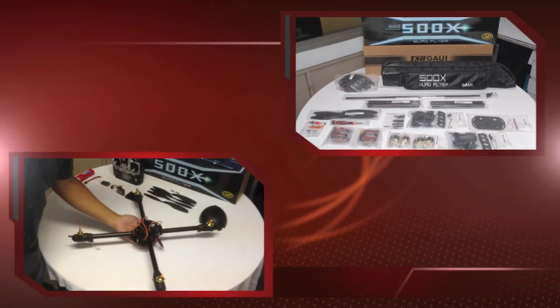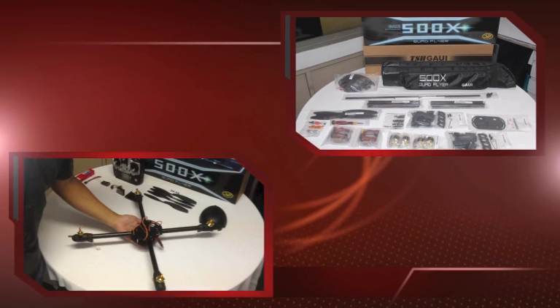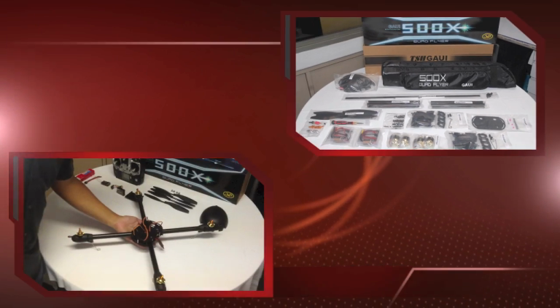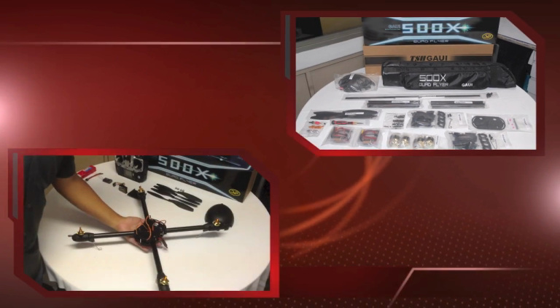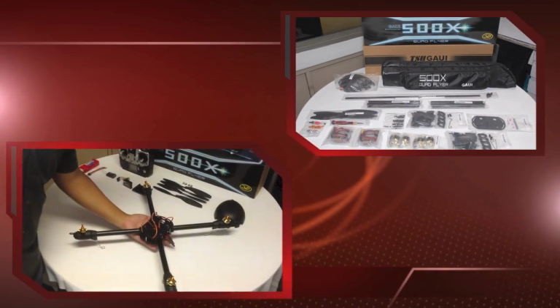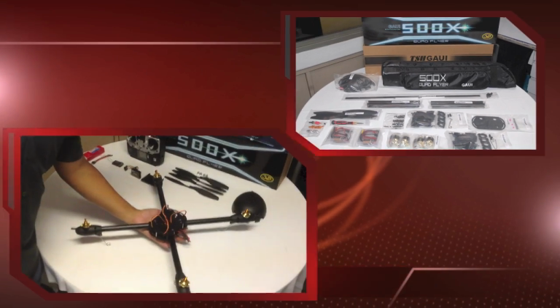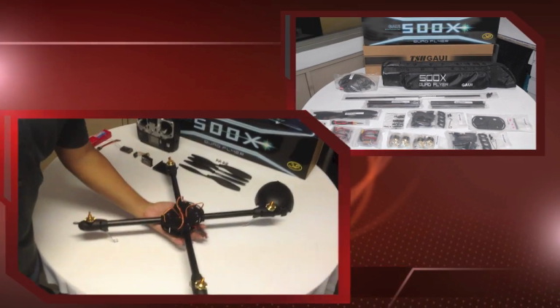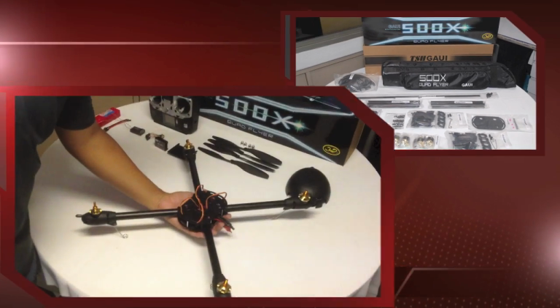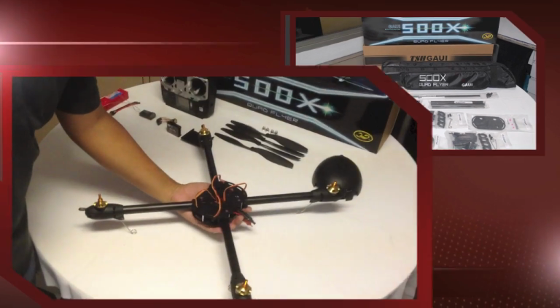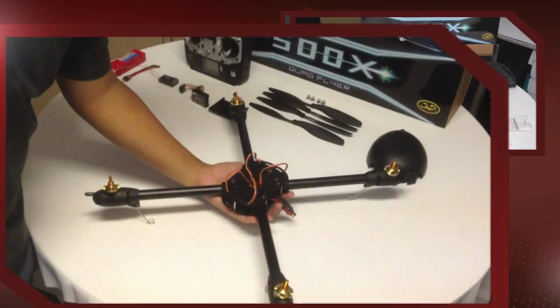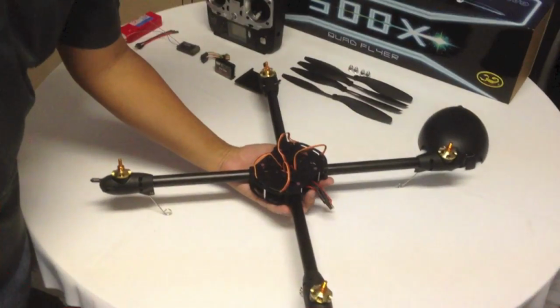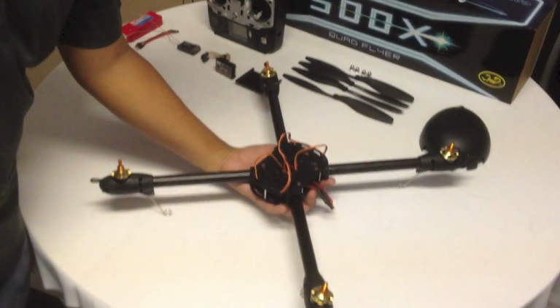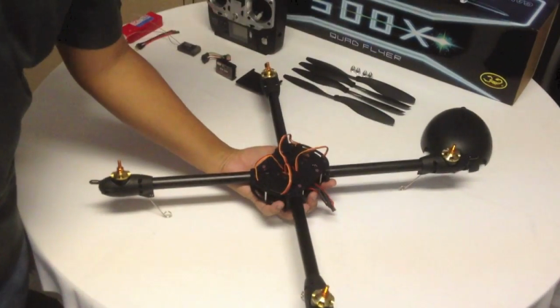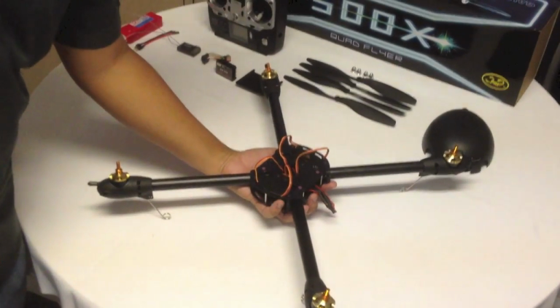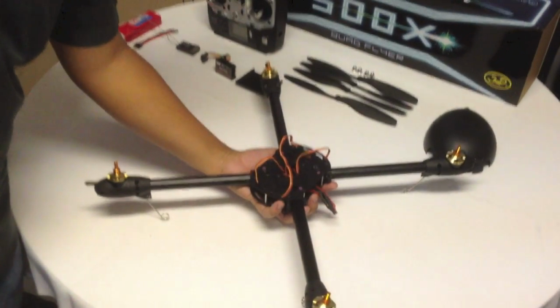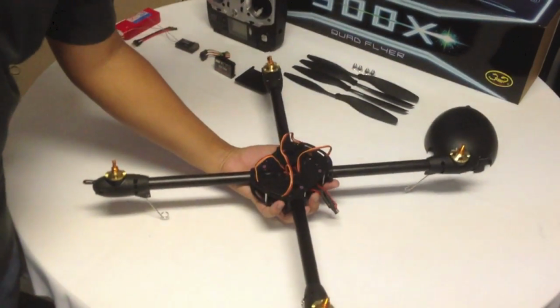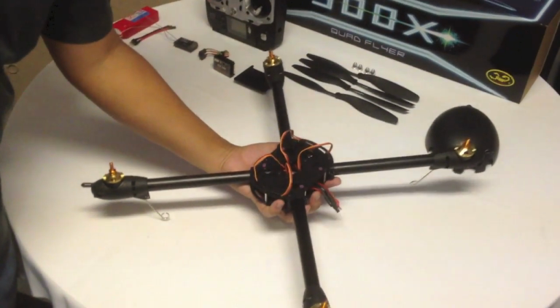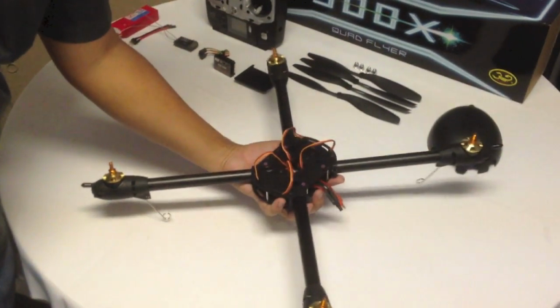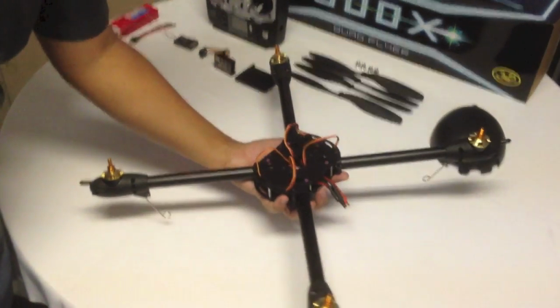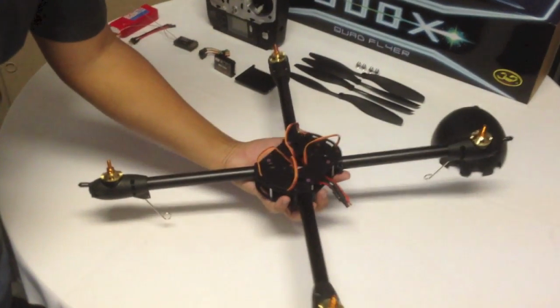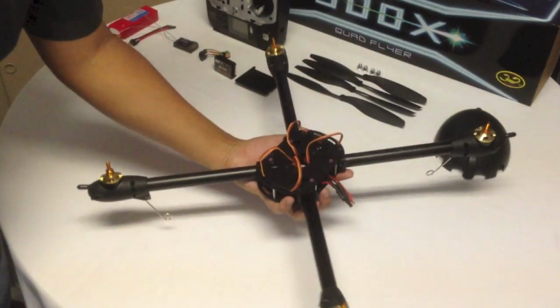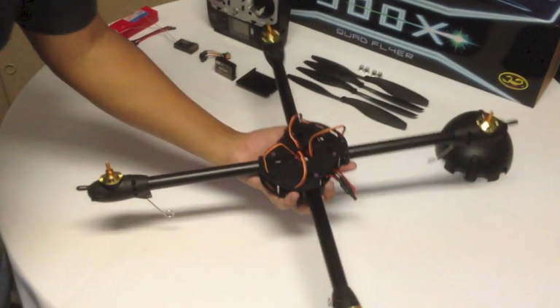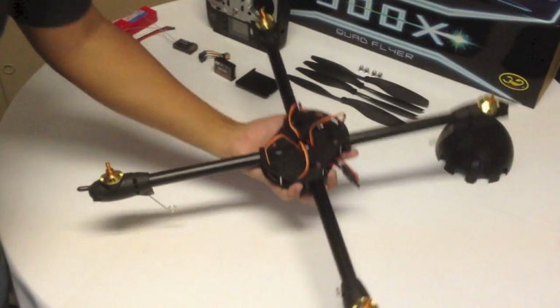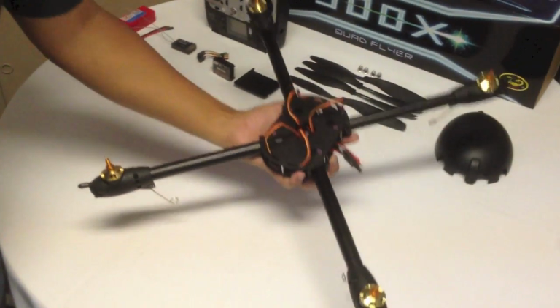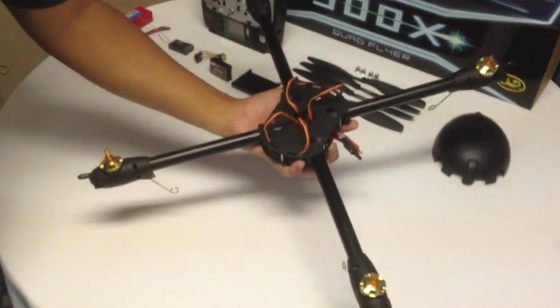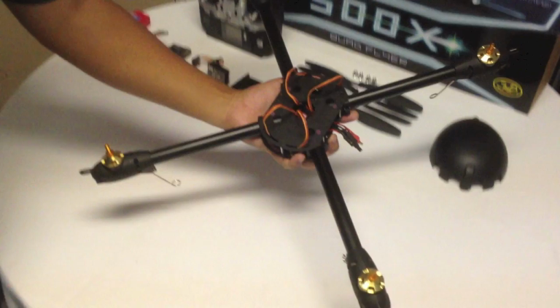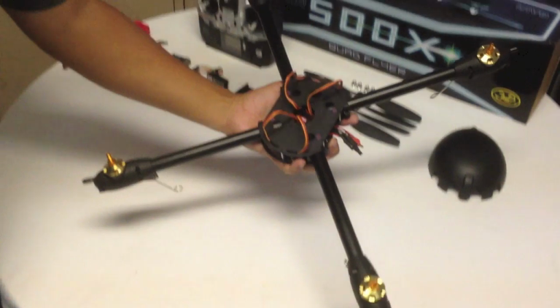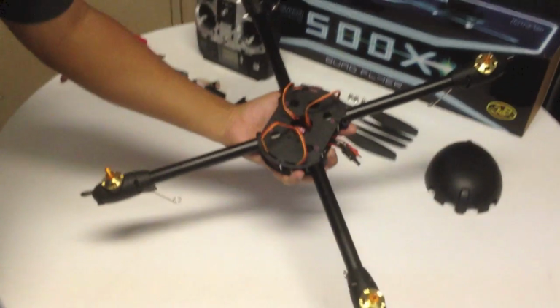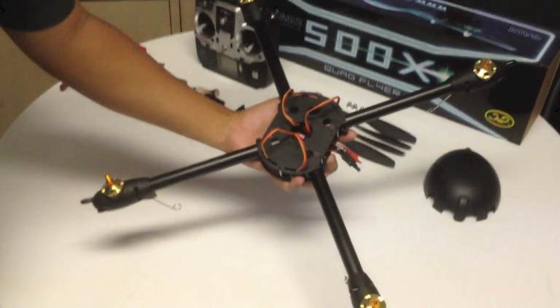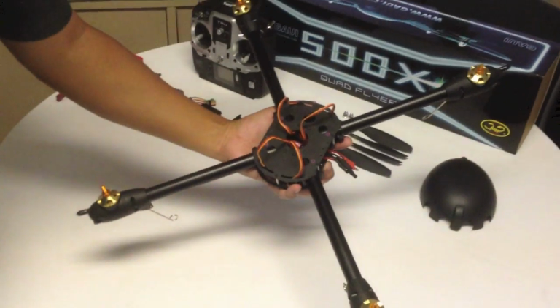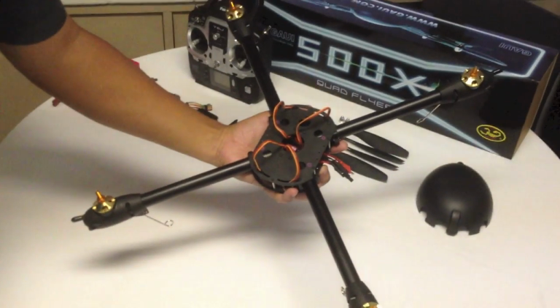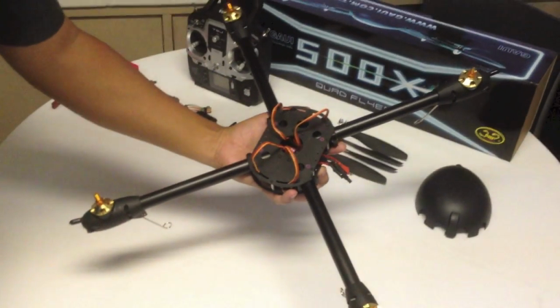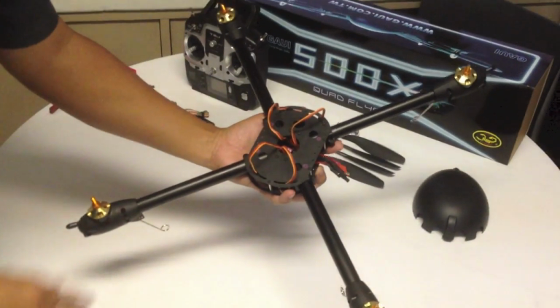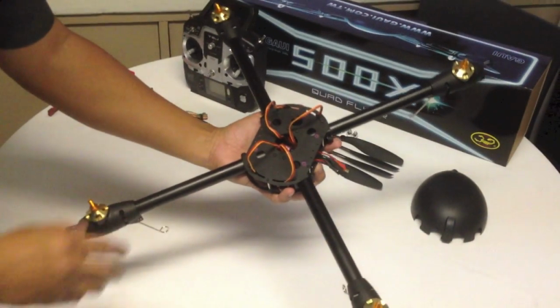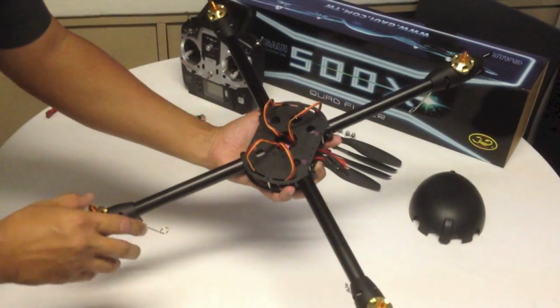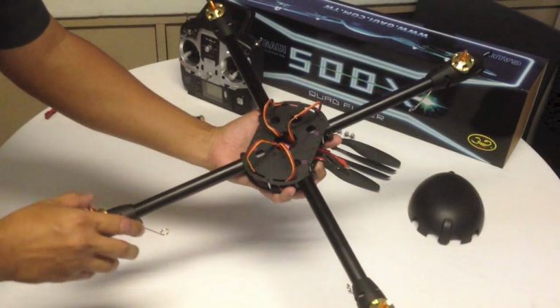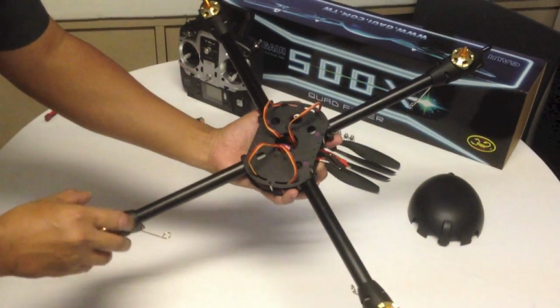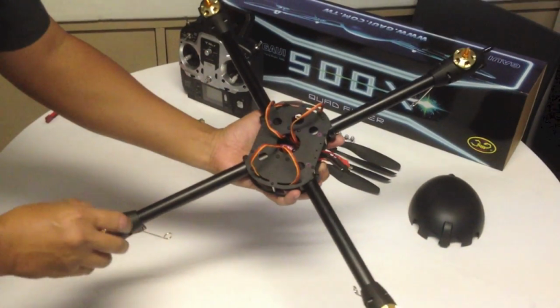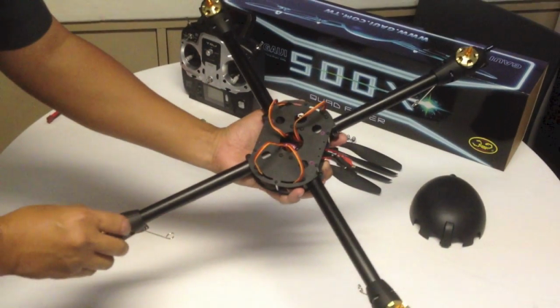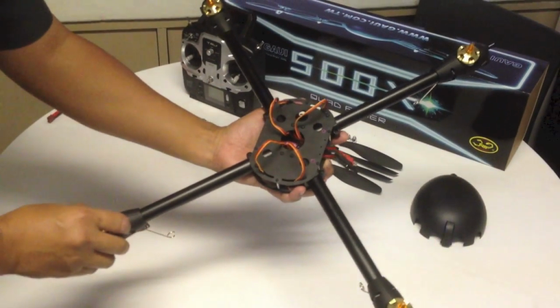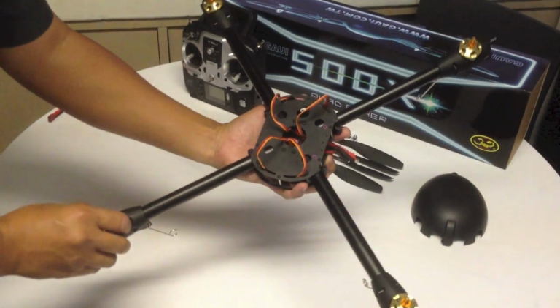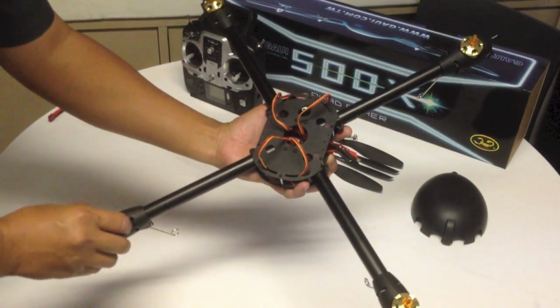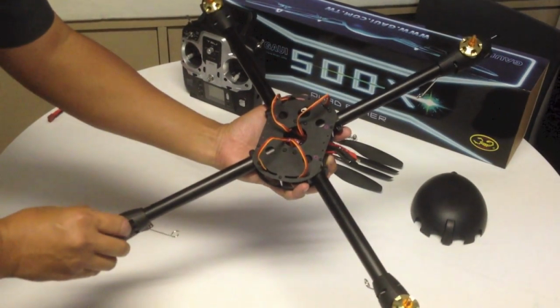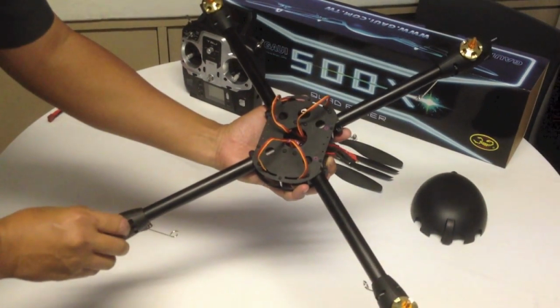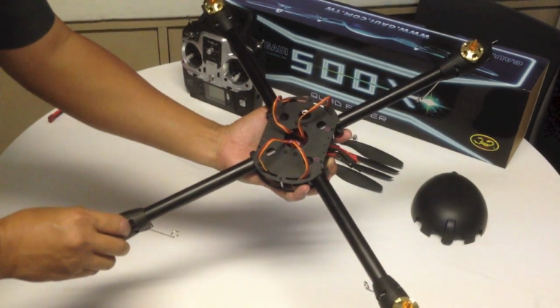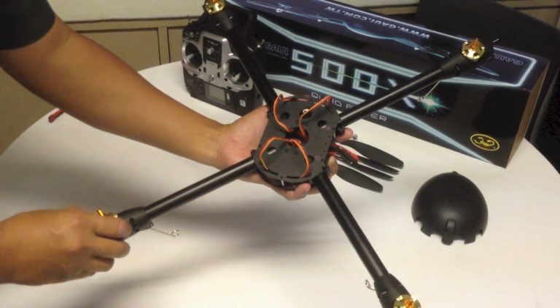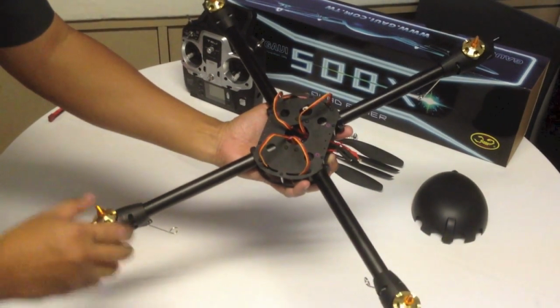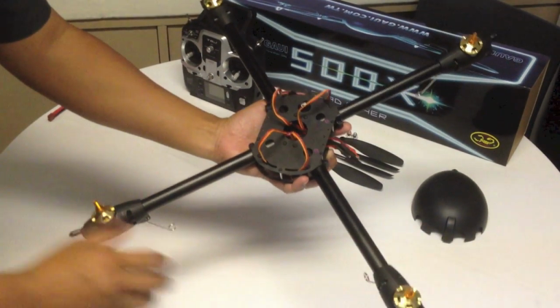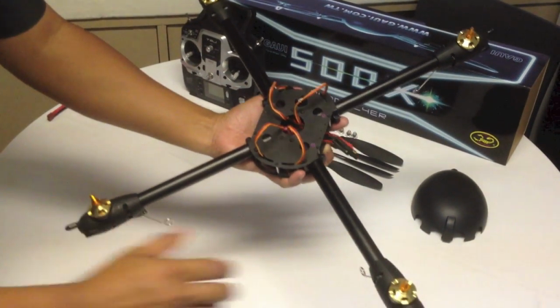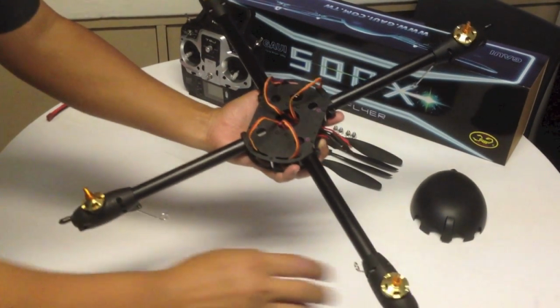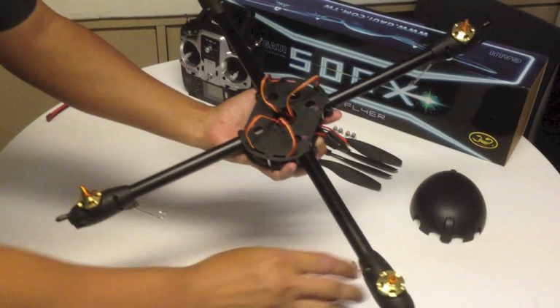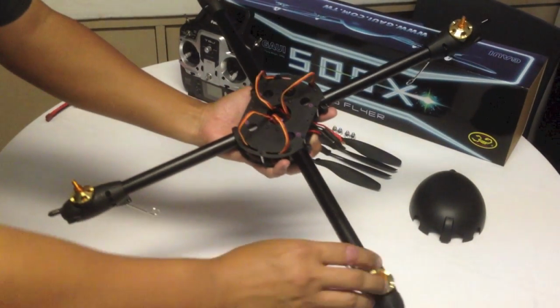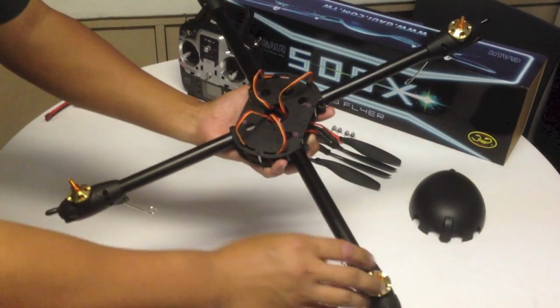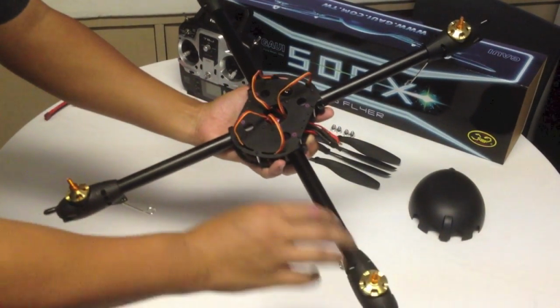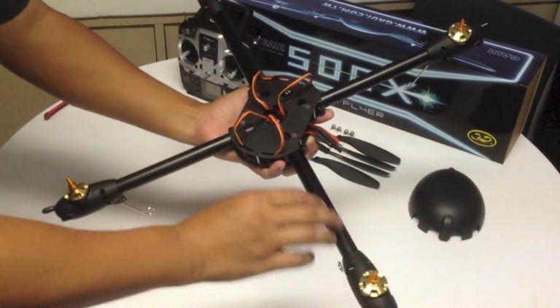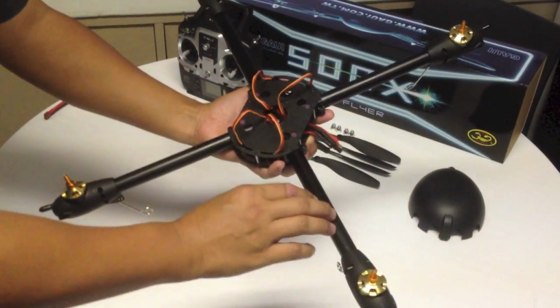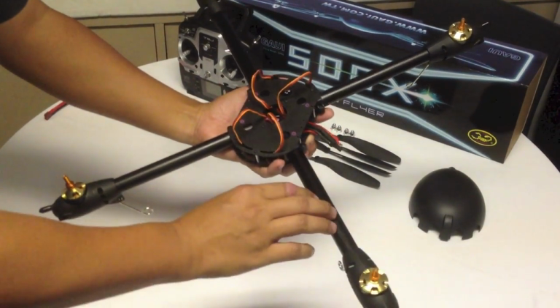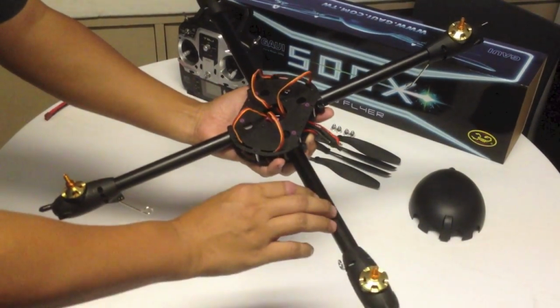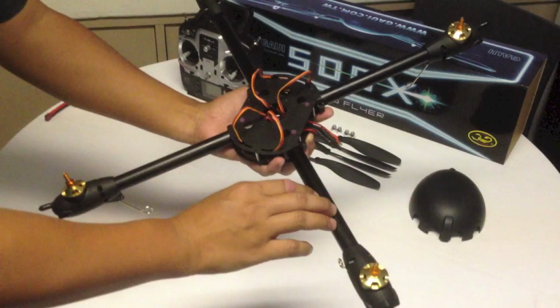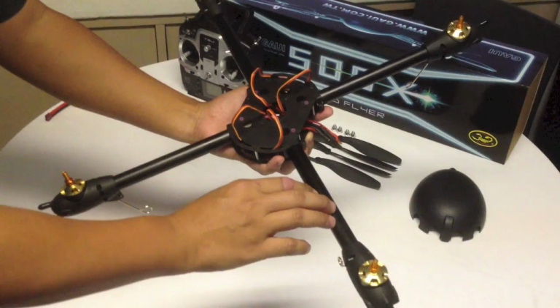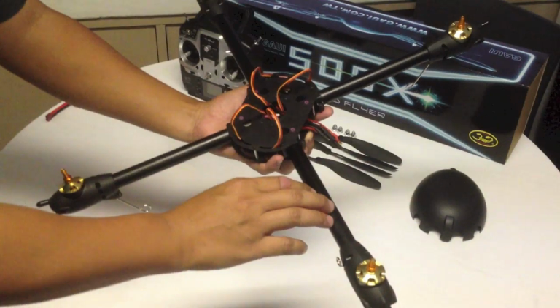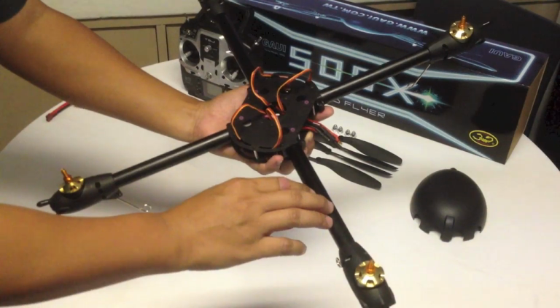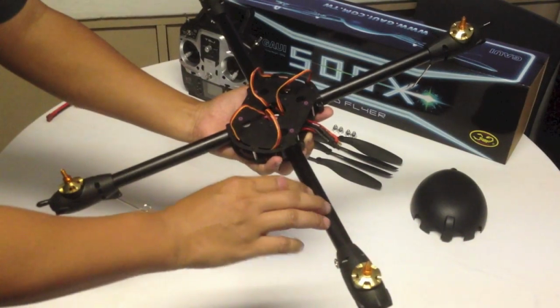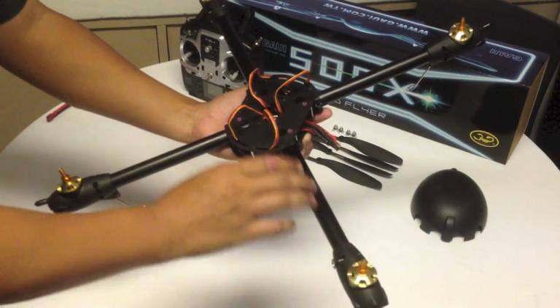In the Albi 500XS quad flyer, we will build a frame like this with the motors and ESCs mounted.